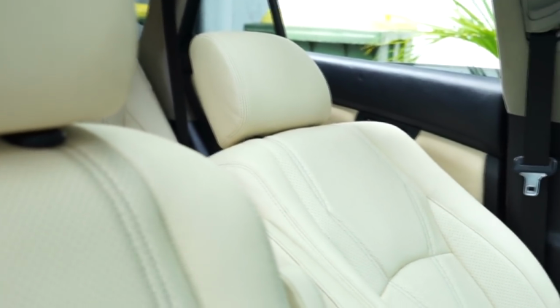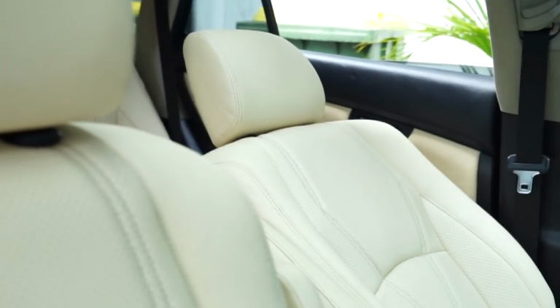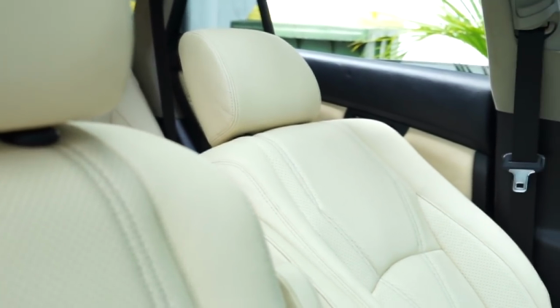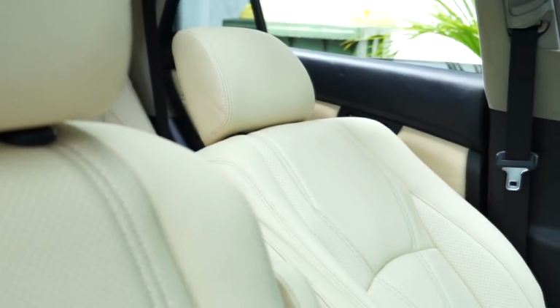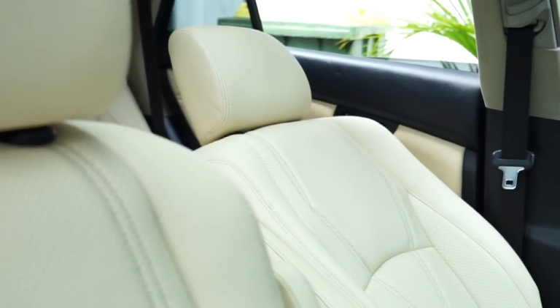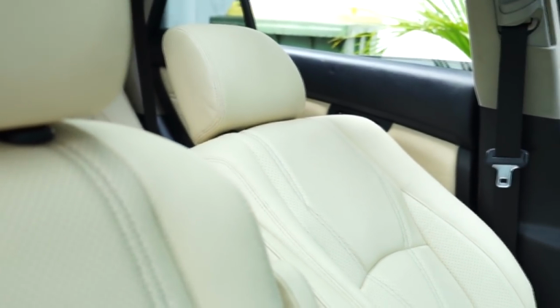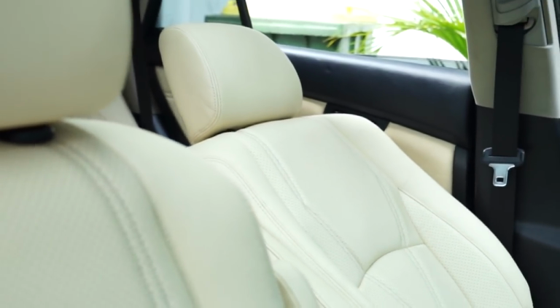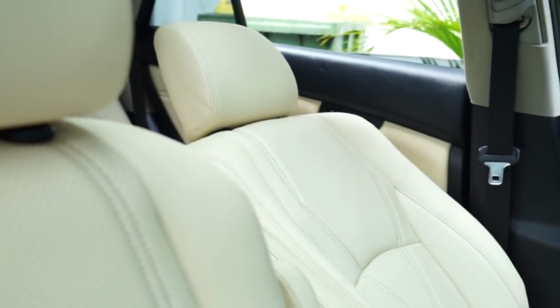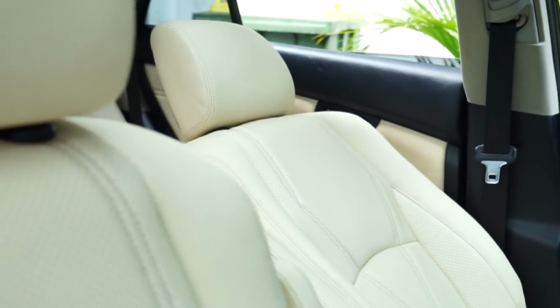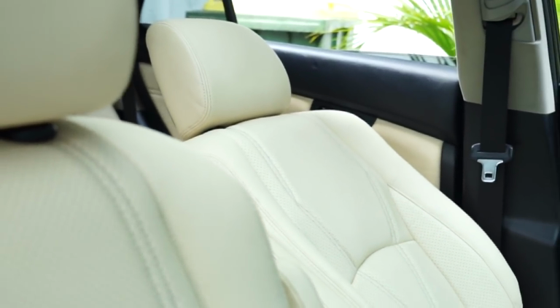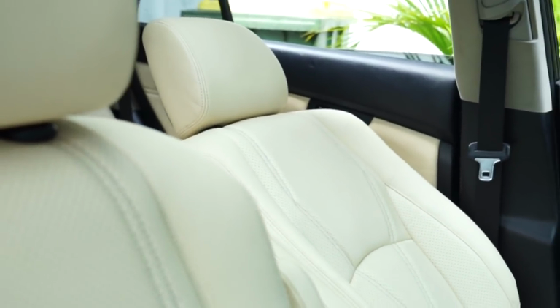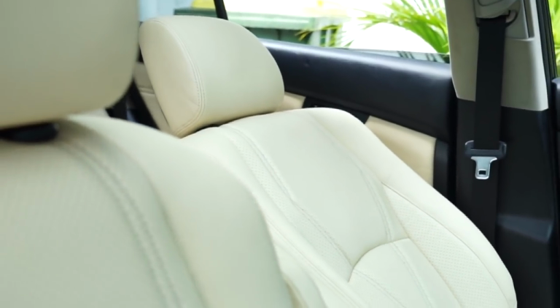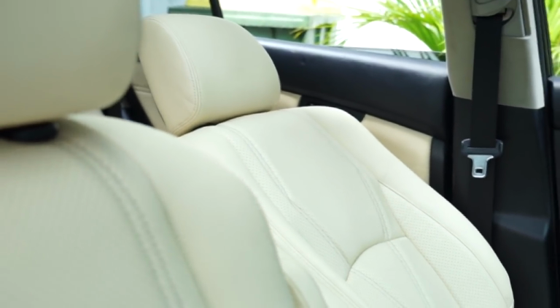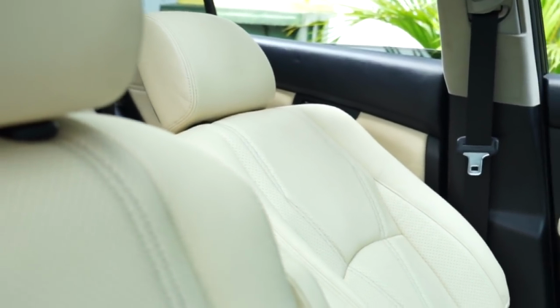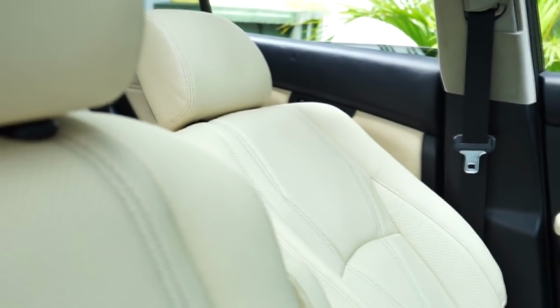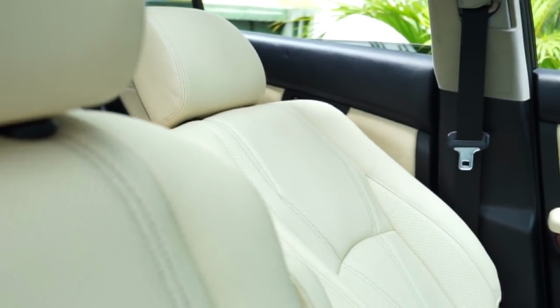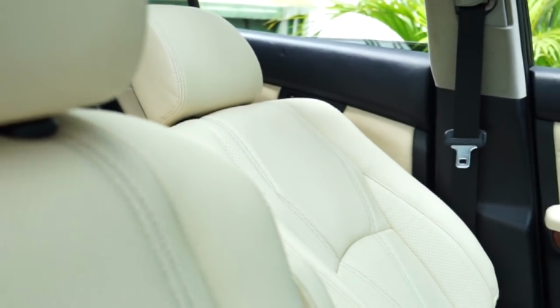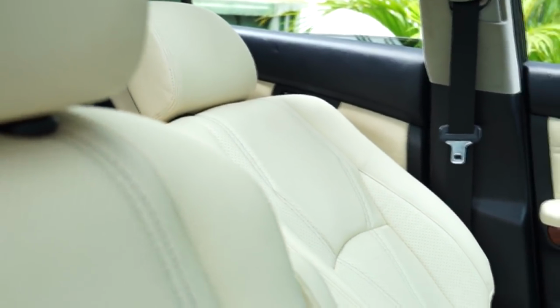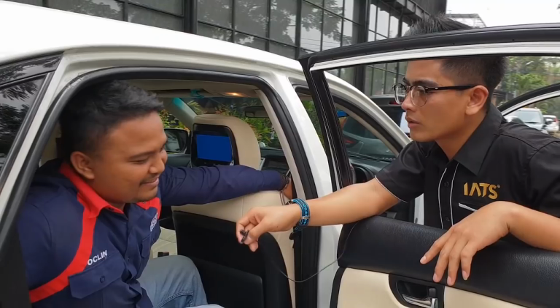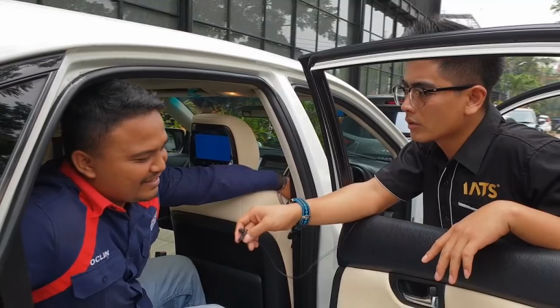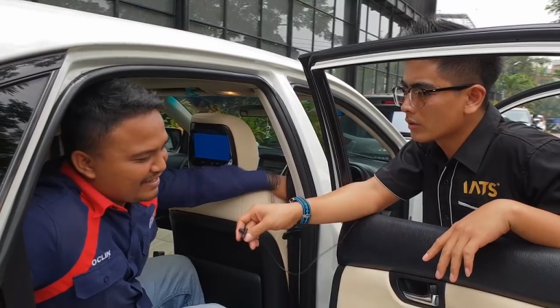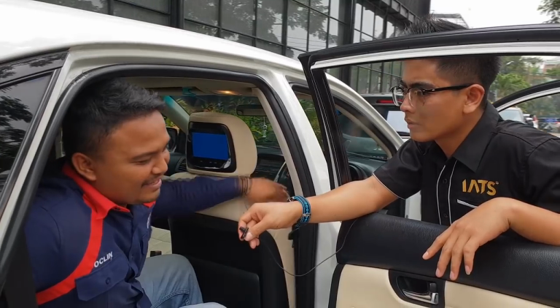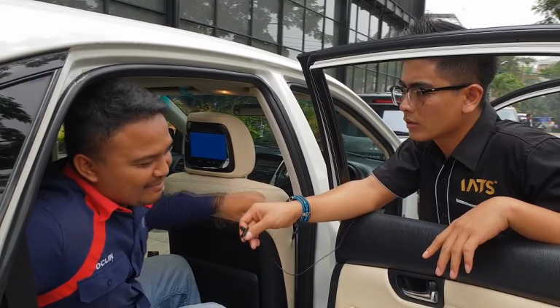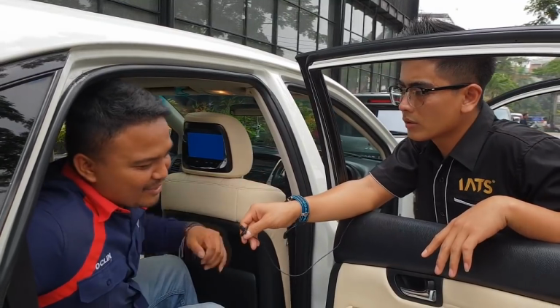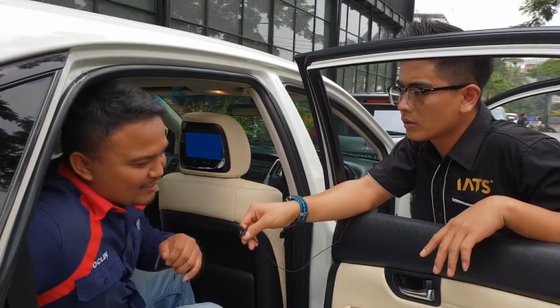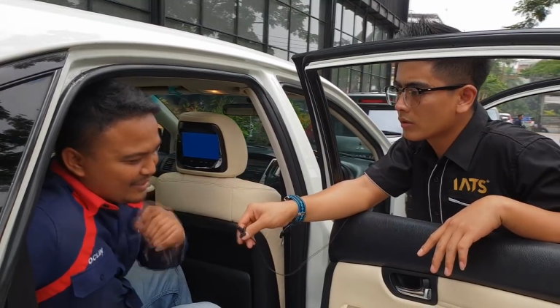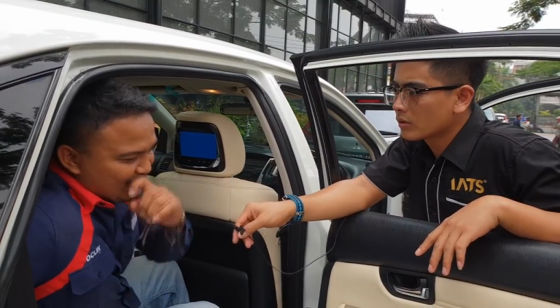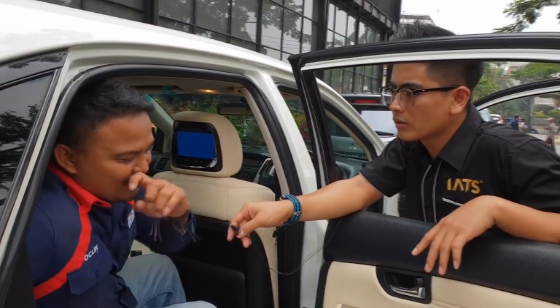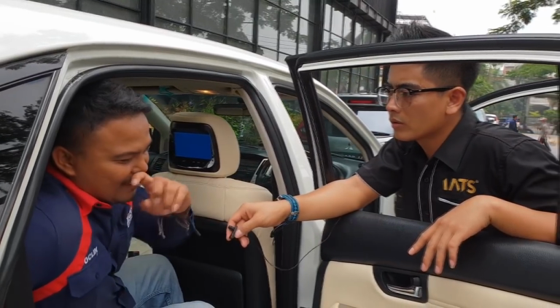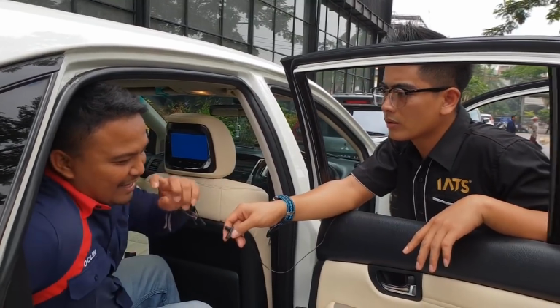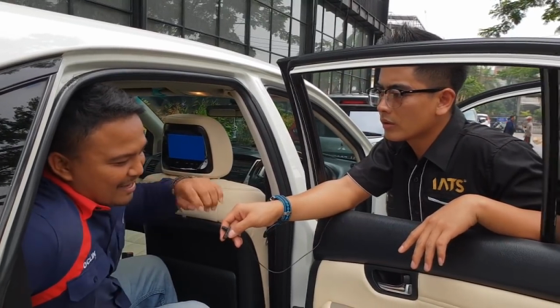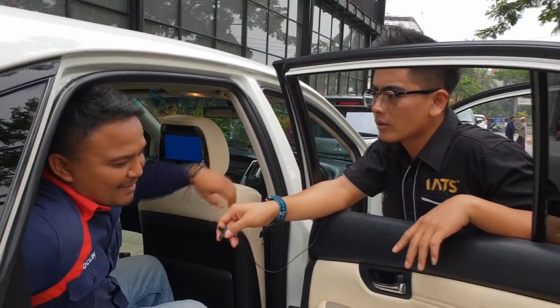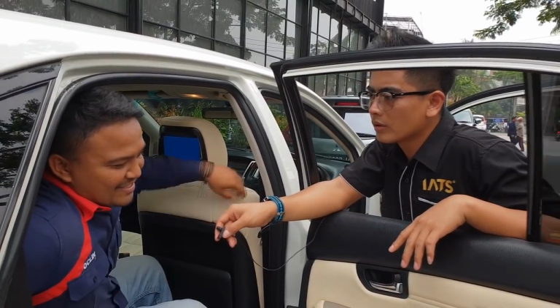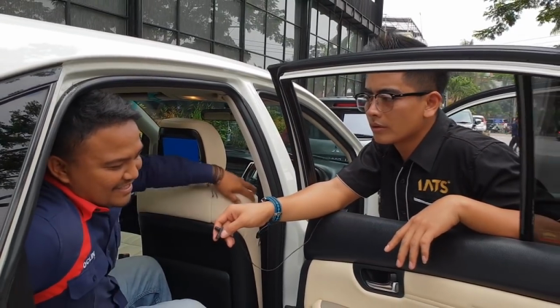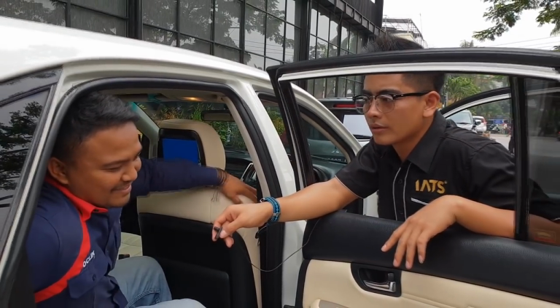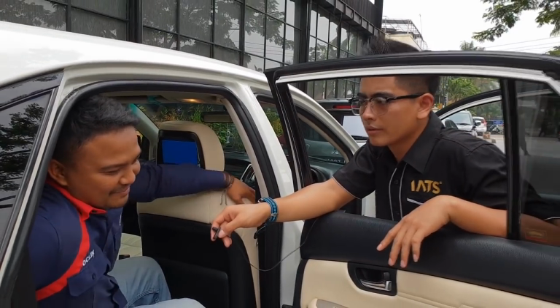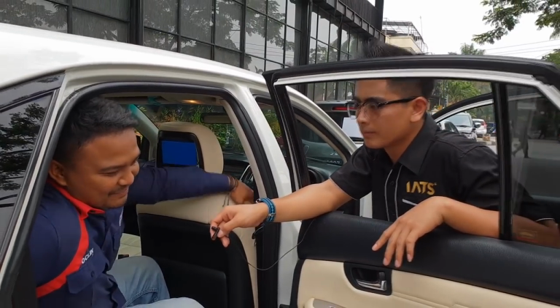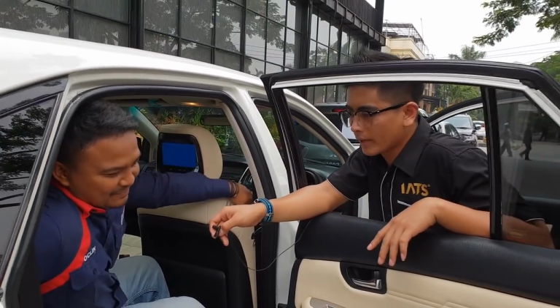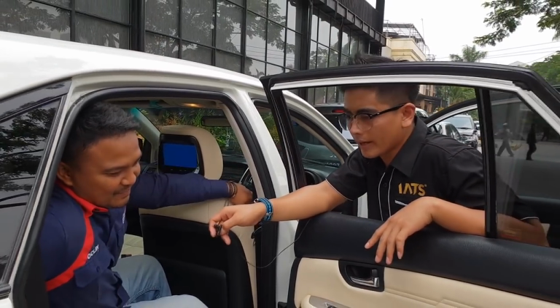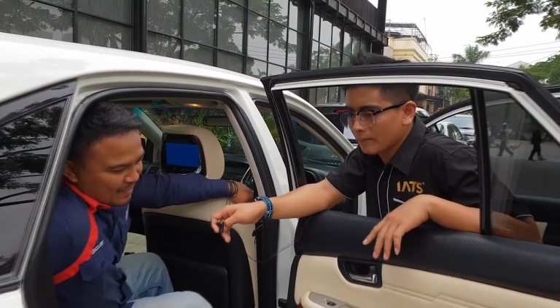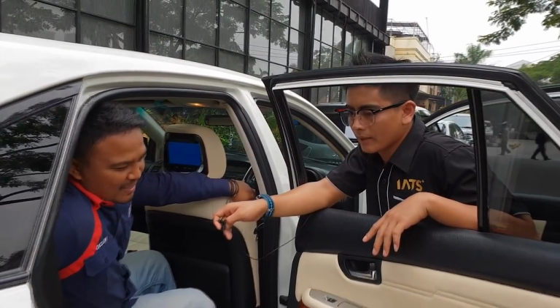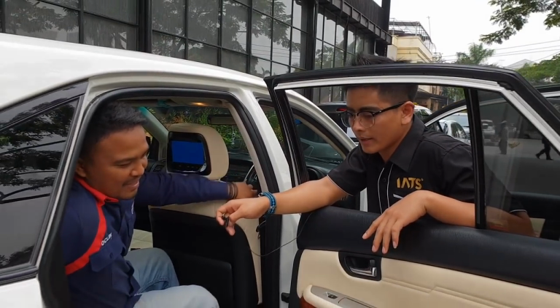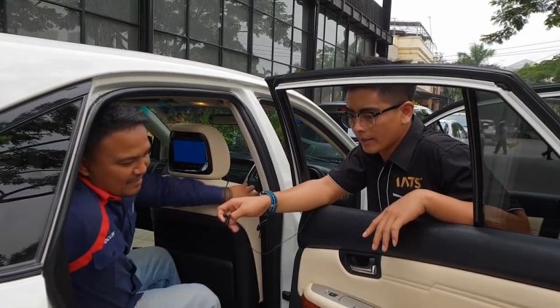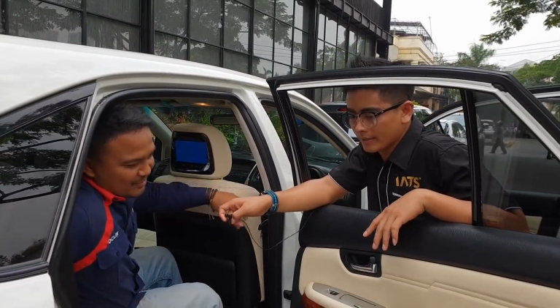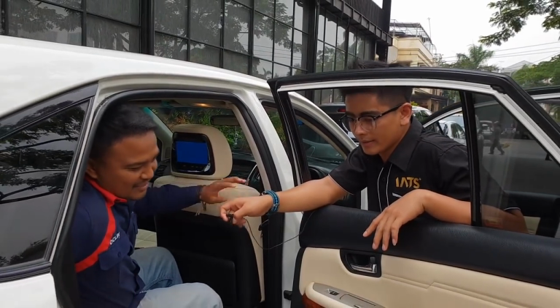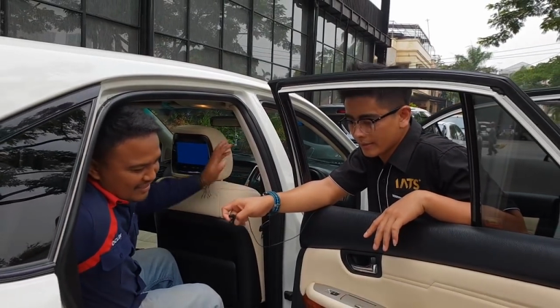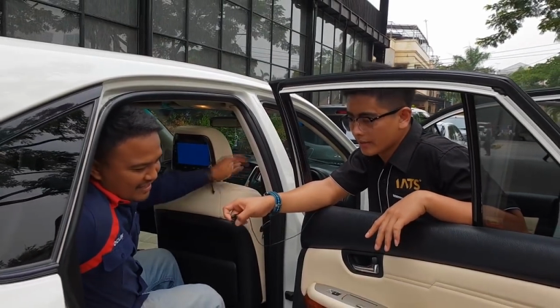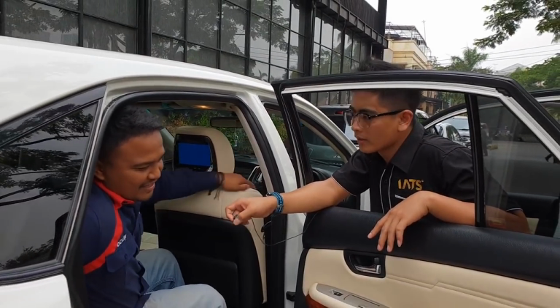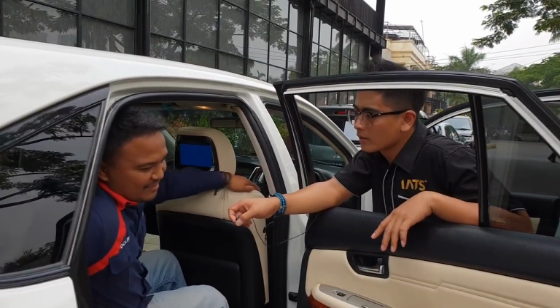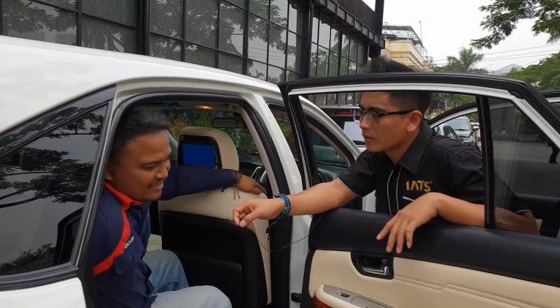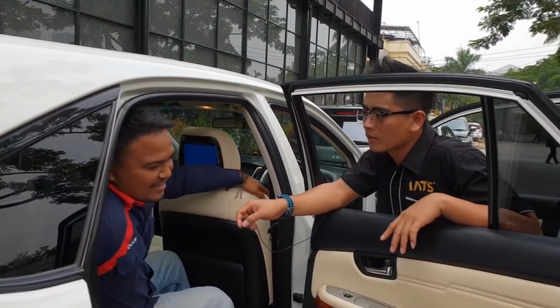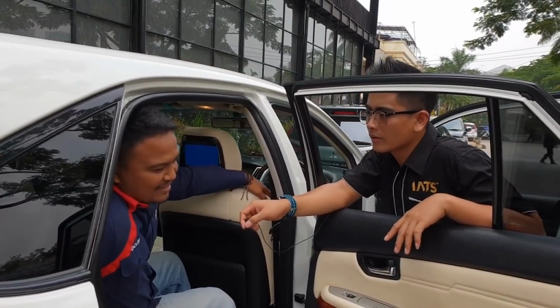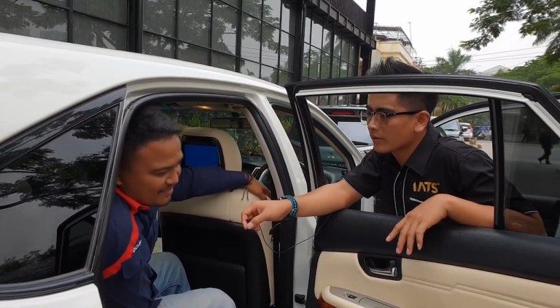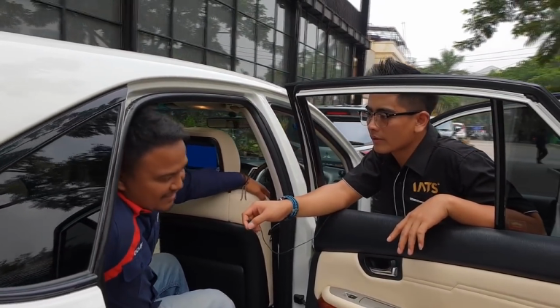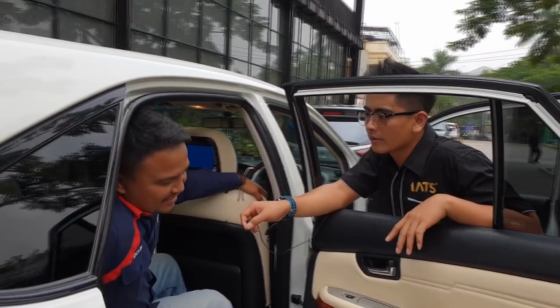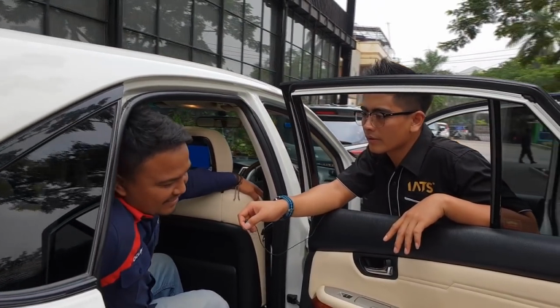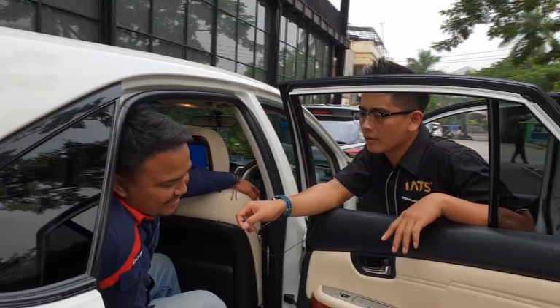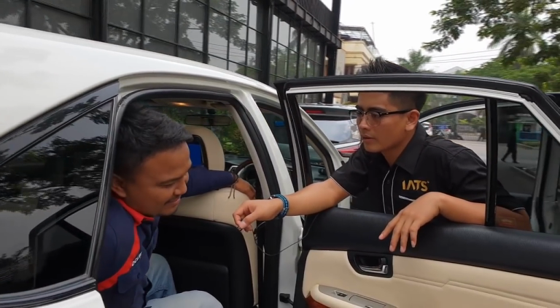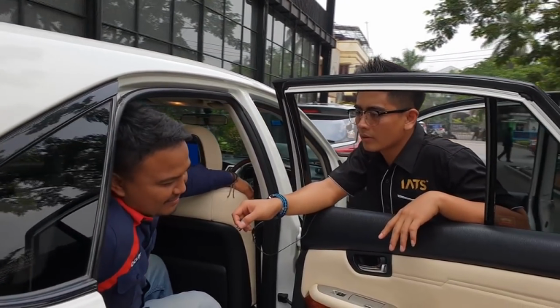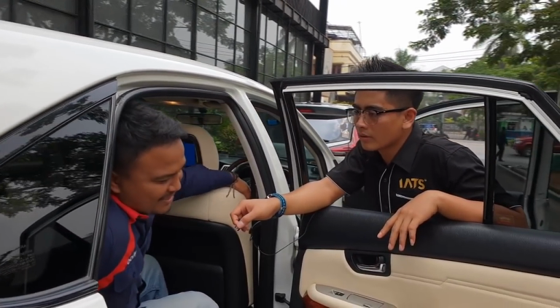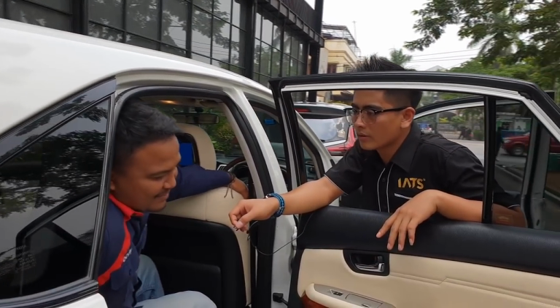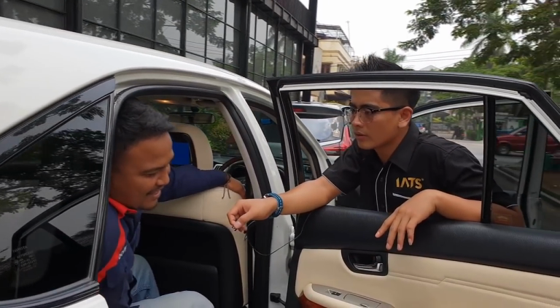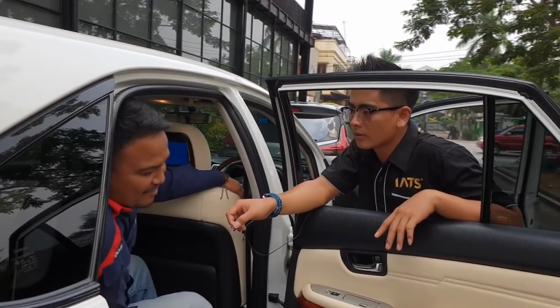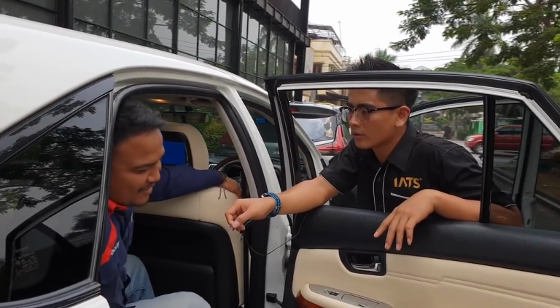What did you use to ship it? It was shipped from Sulawesi by boat. And we'll probably send it back there by boat as well.